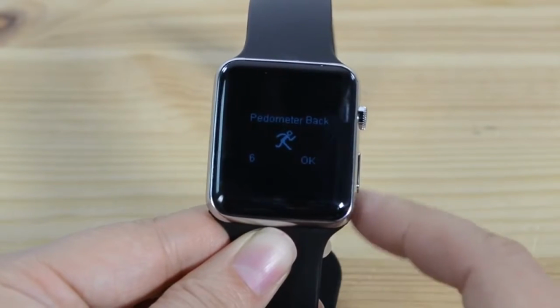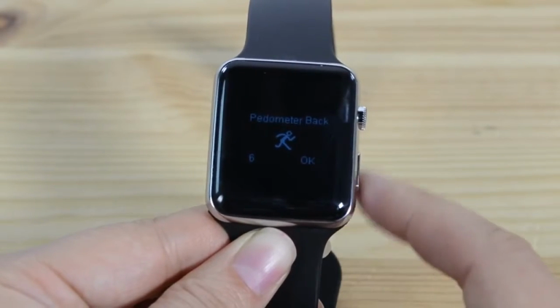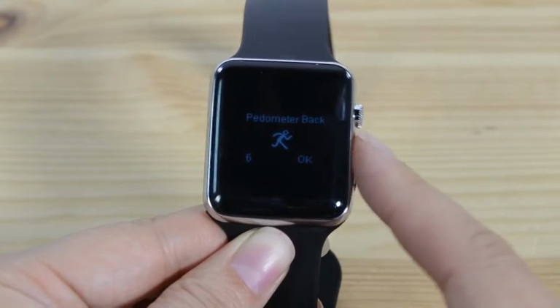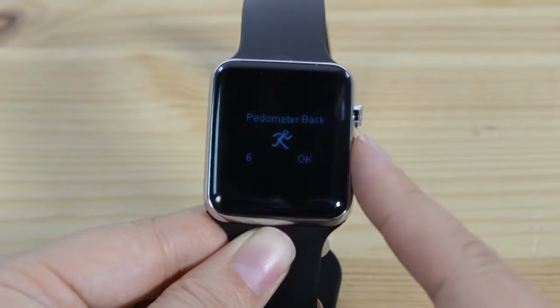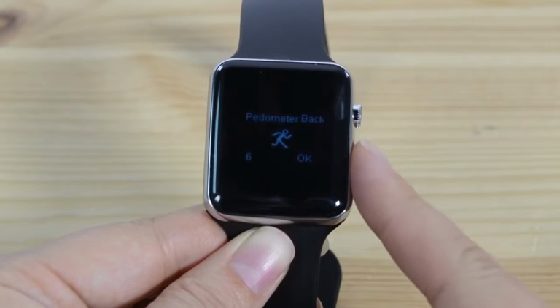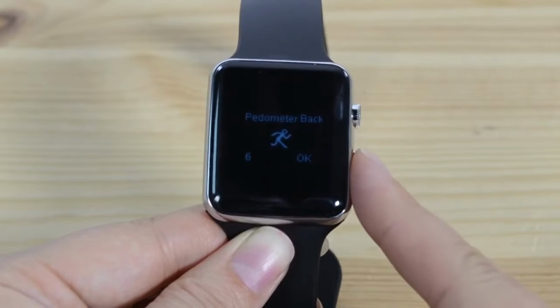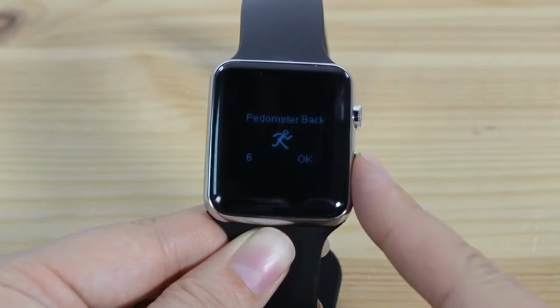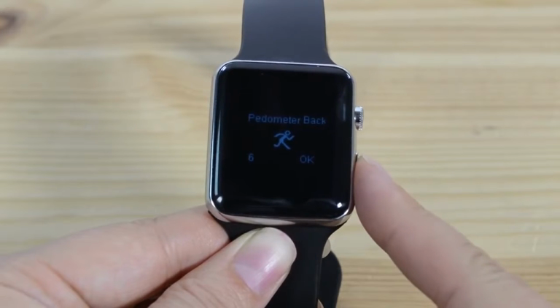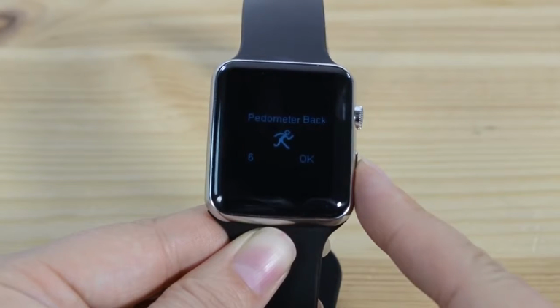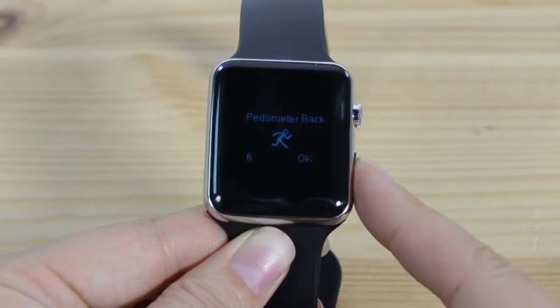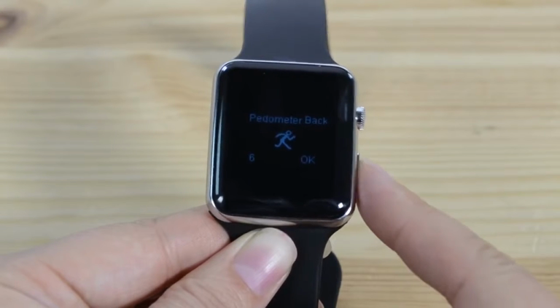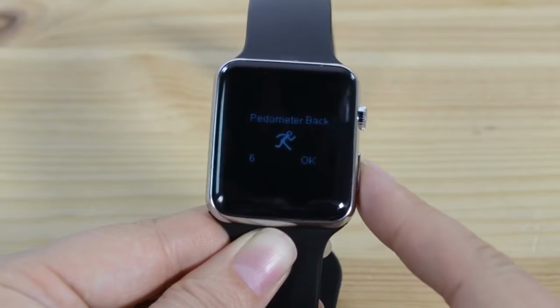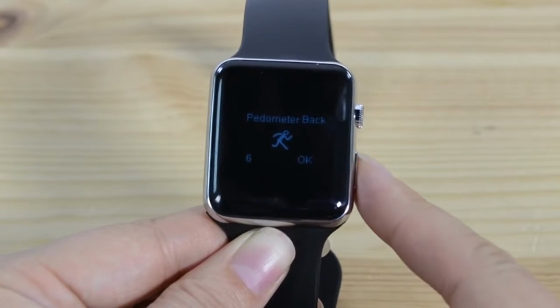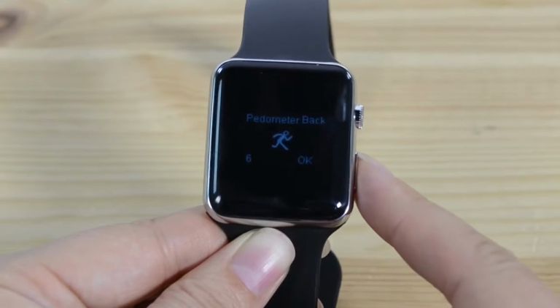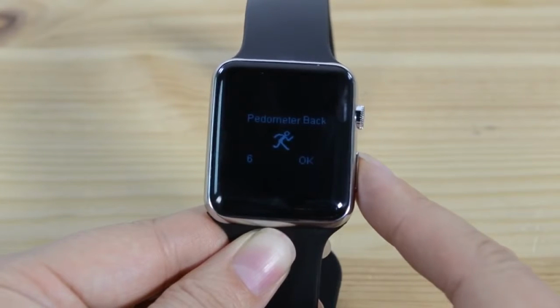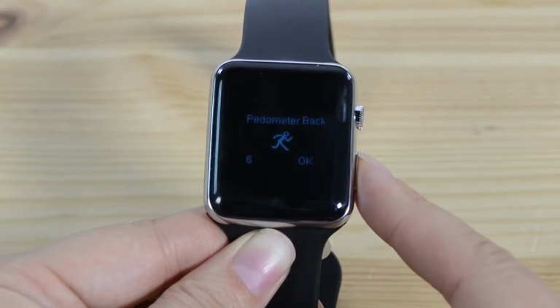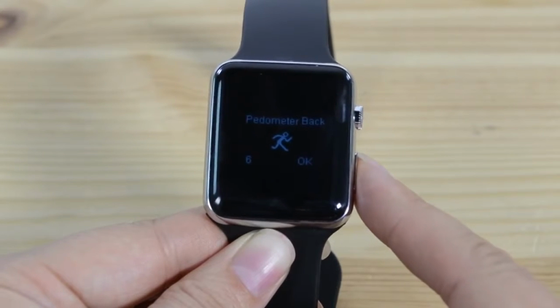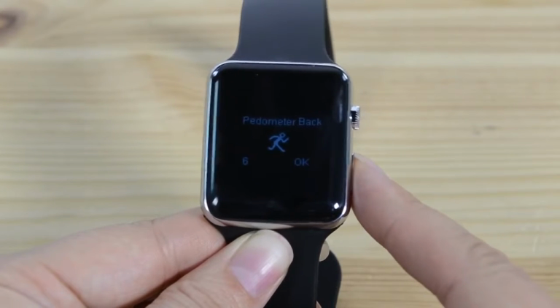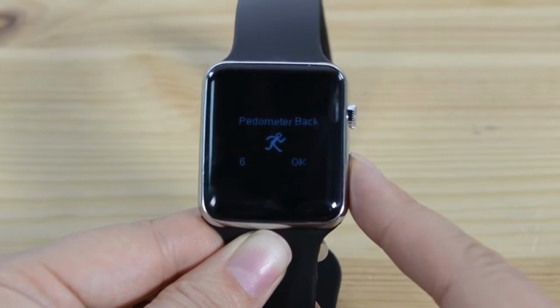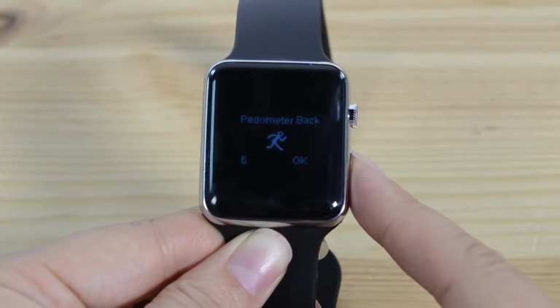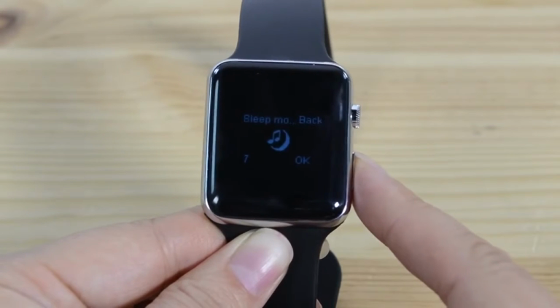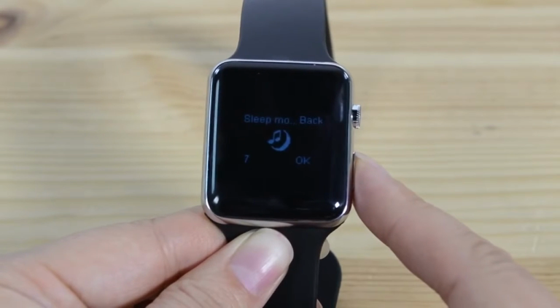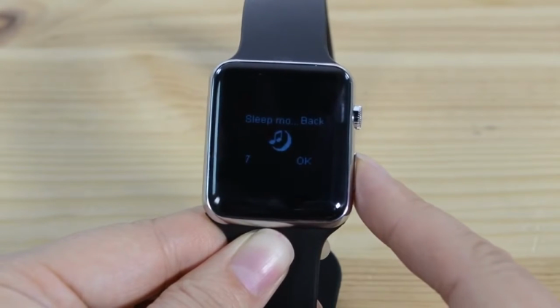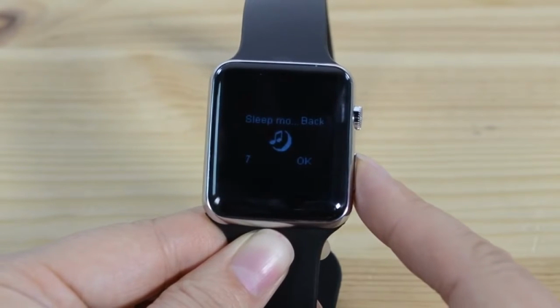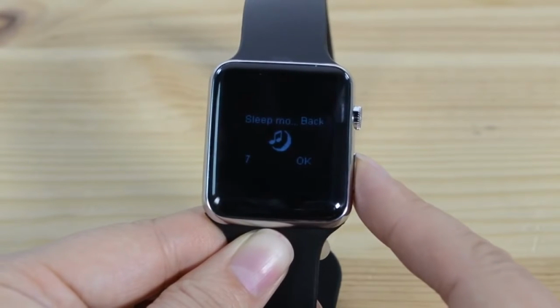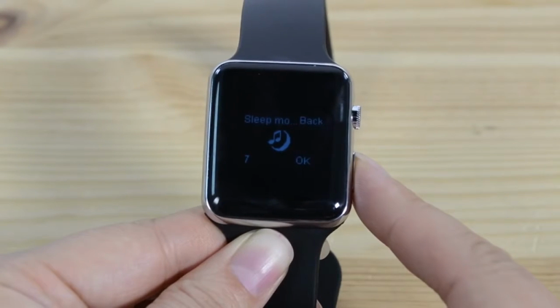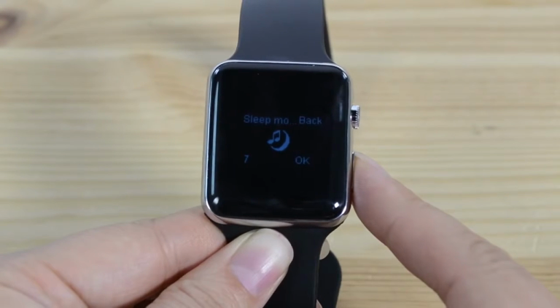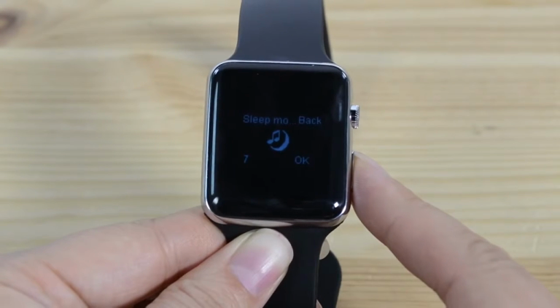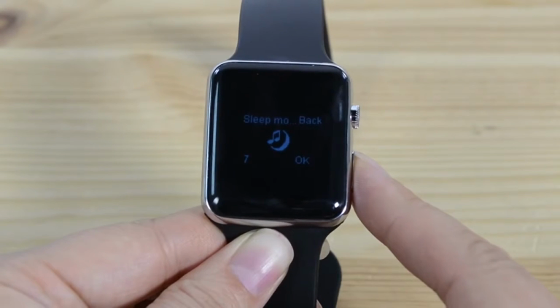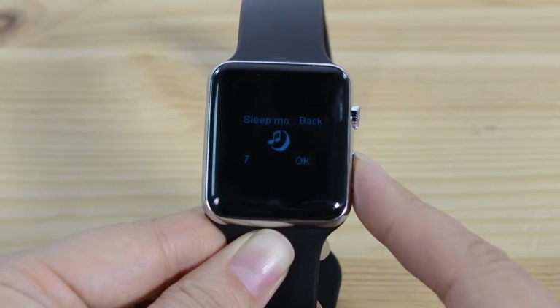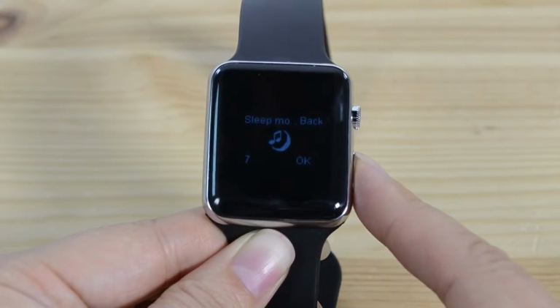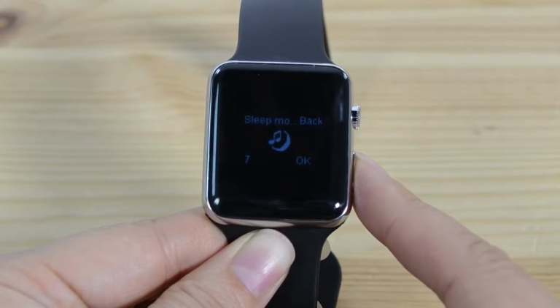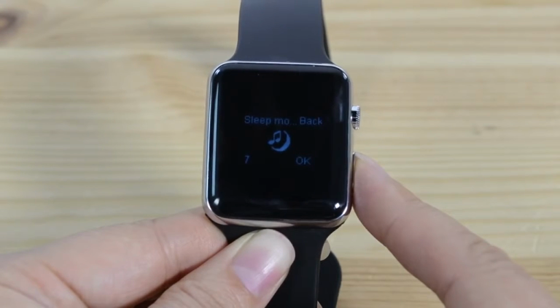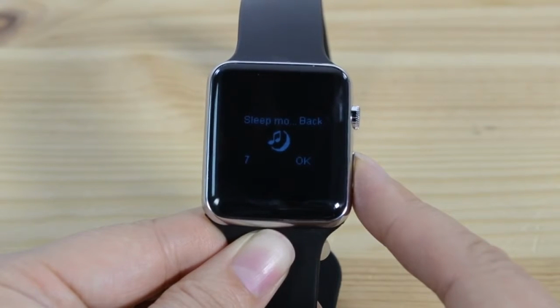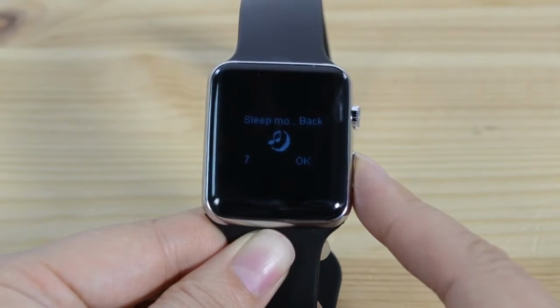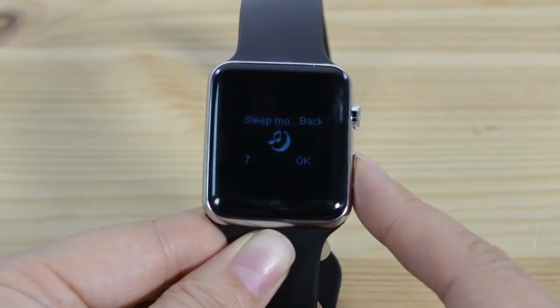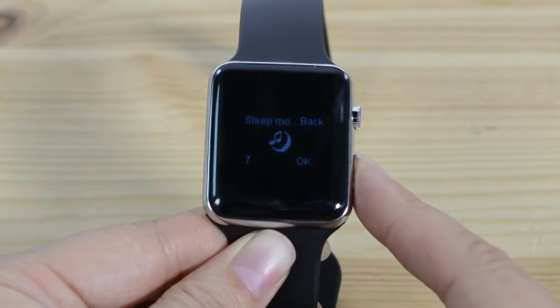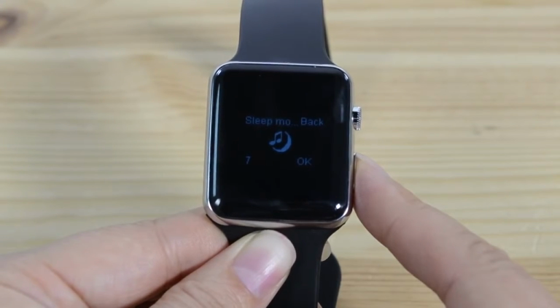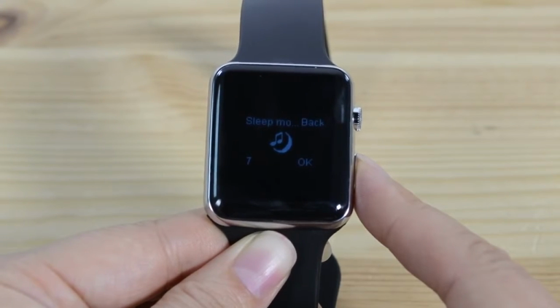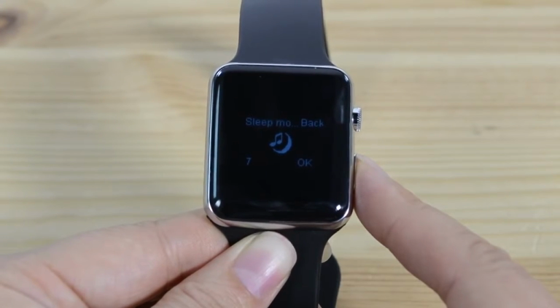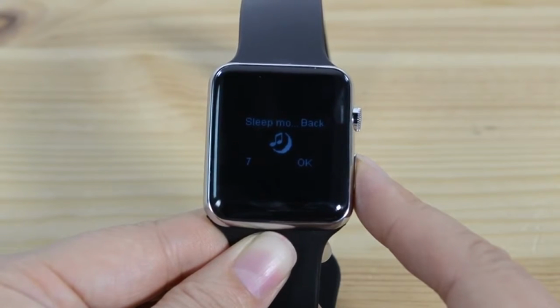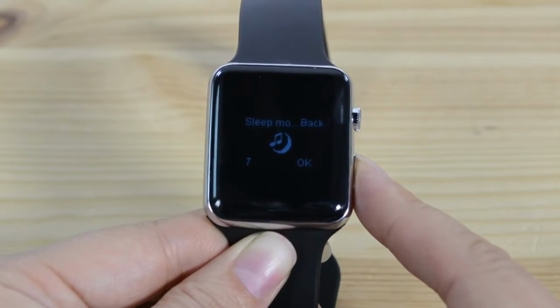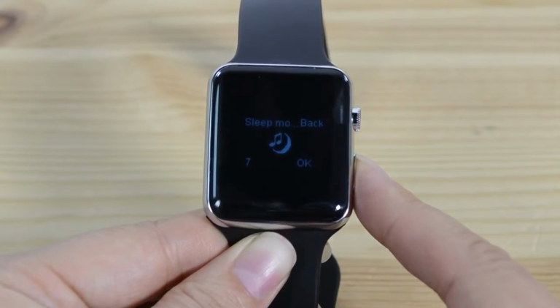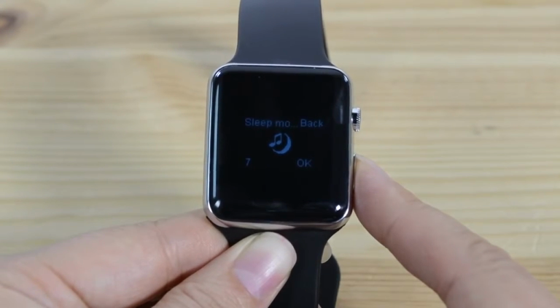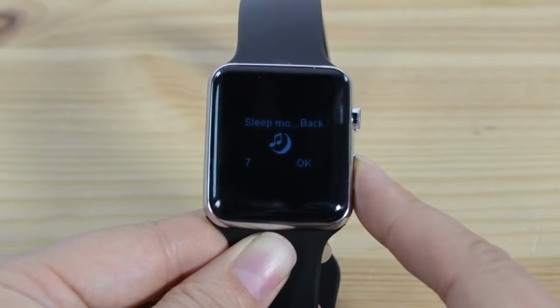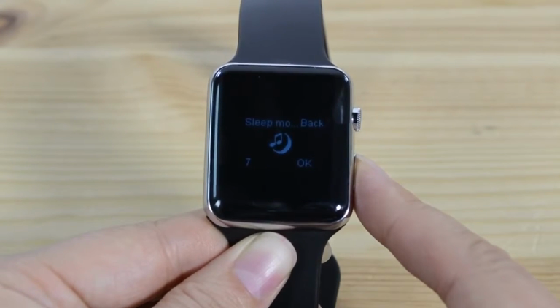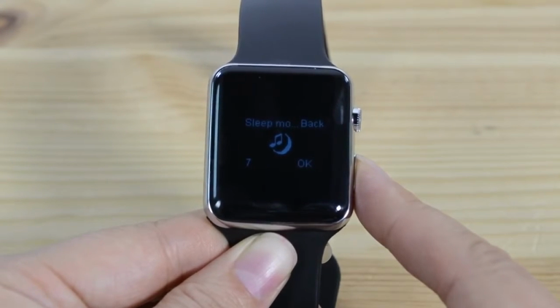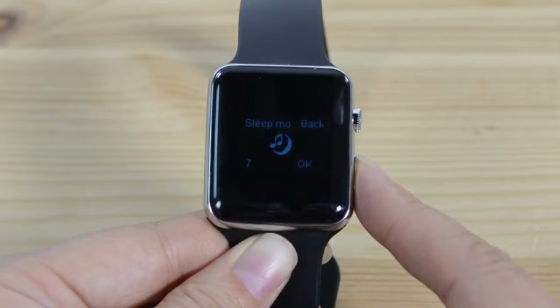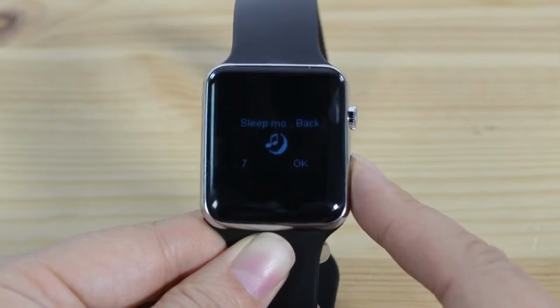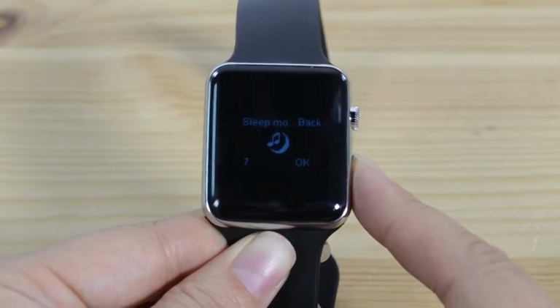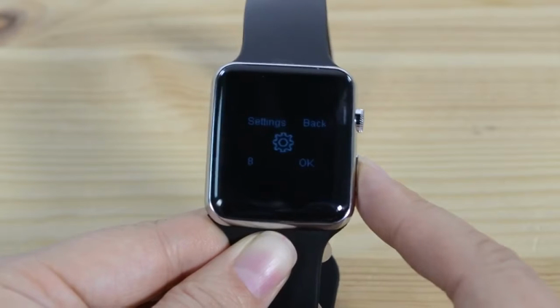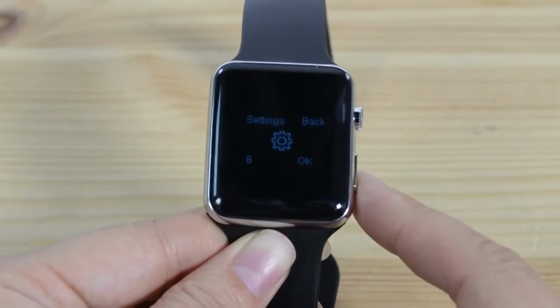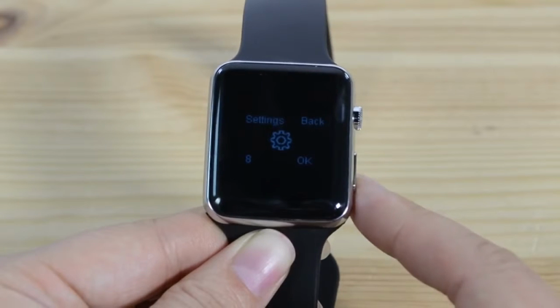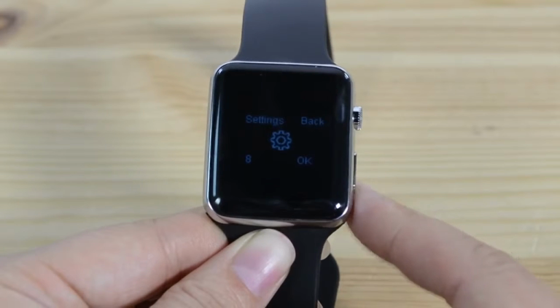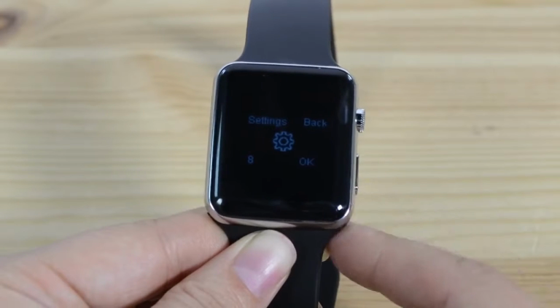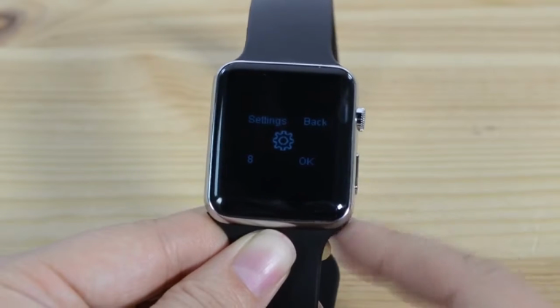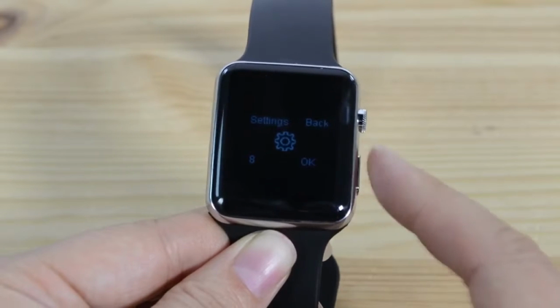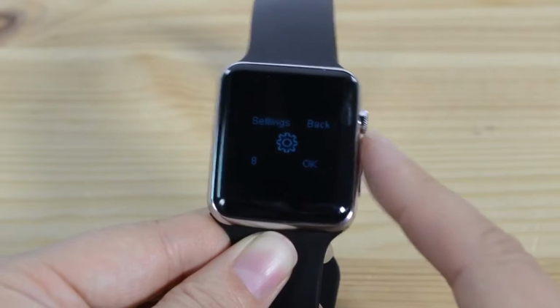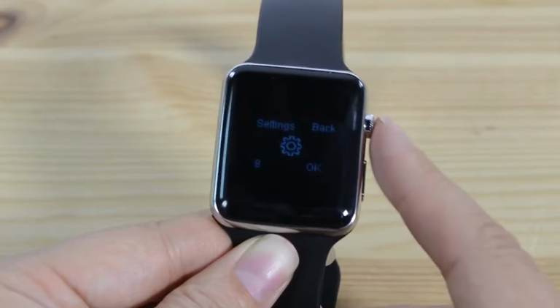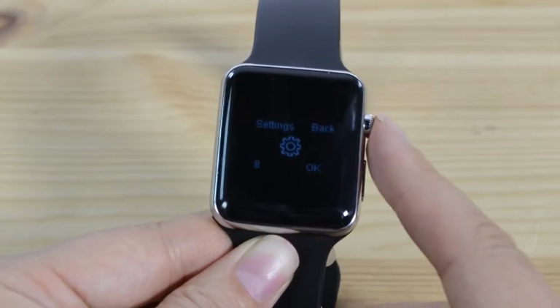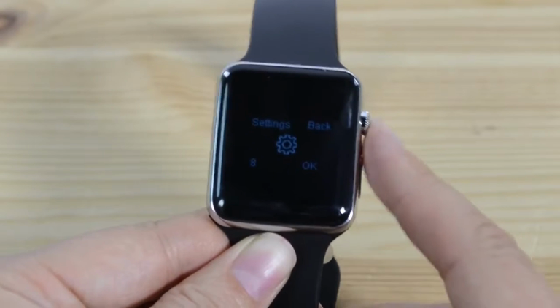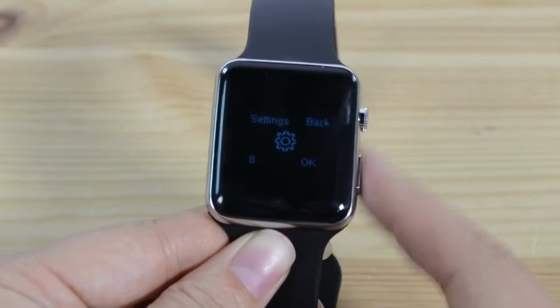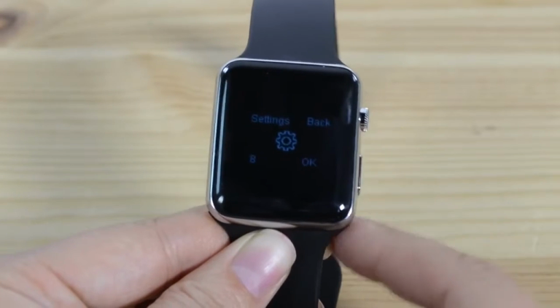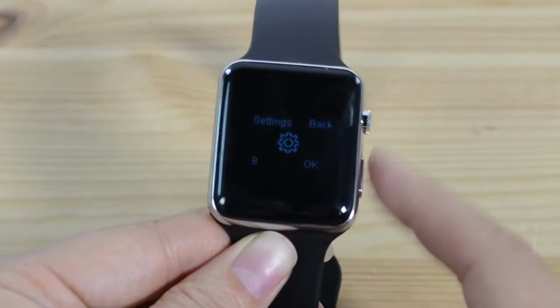Pedometer — can't say that I've tested that heavily. Sleep monitor — also can't say that I've tested that heavily. Settings.